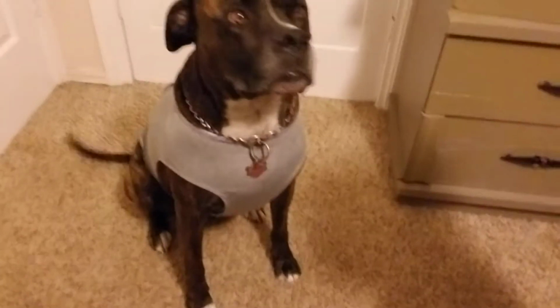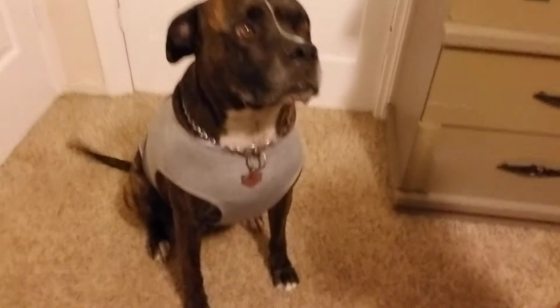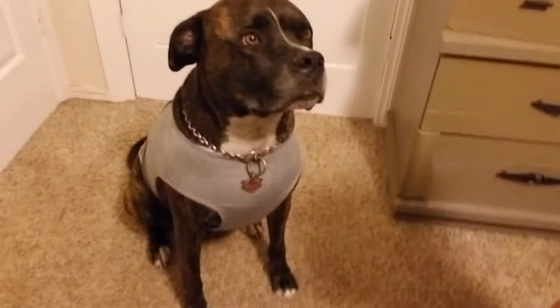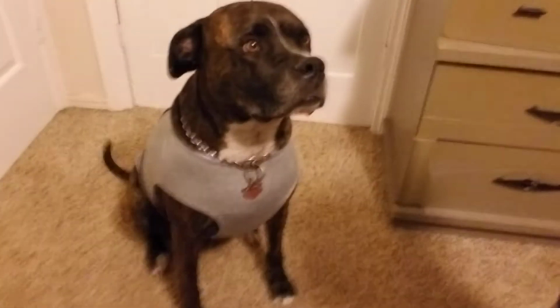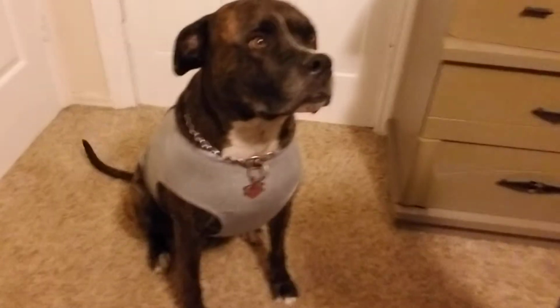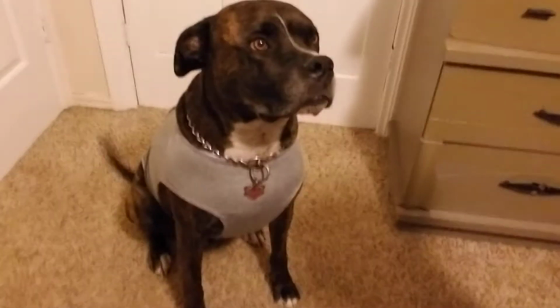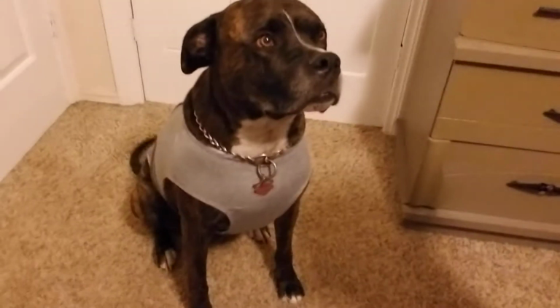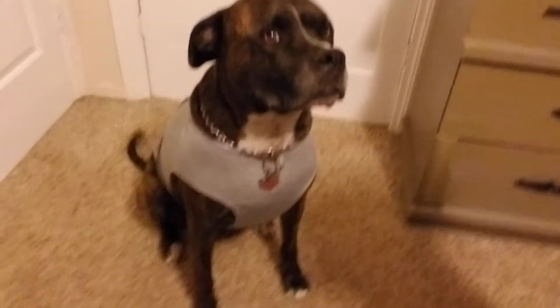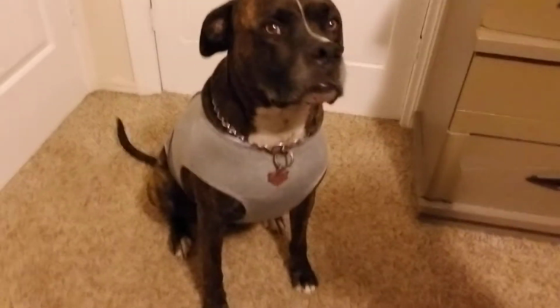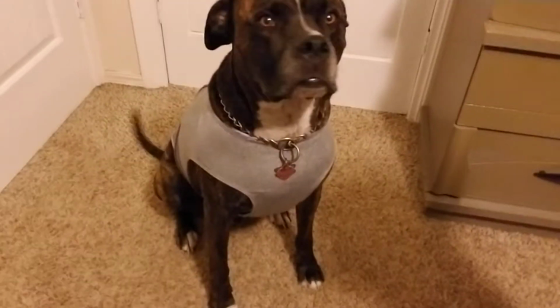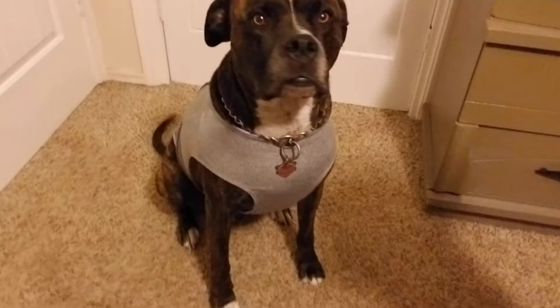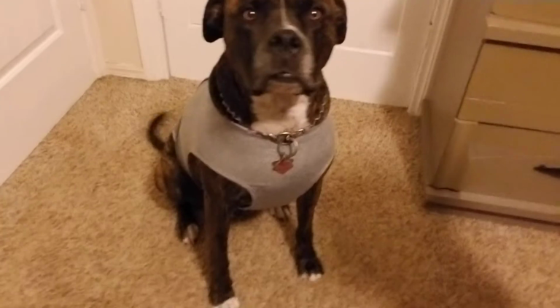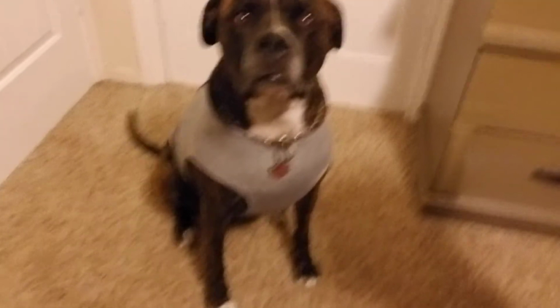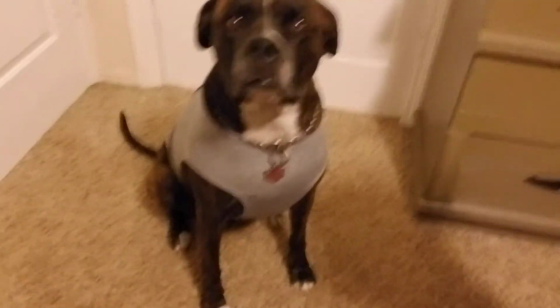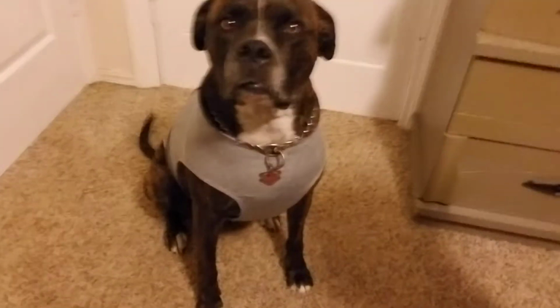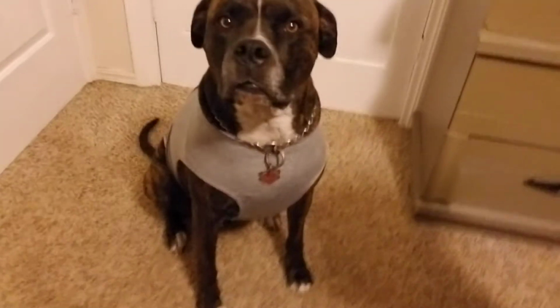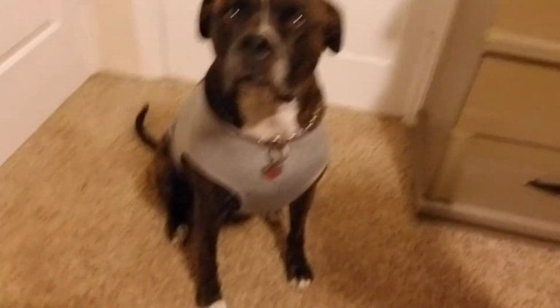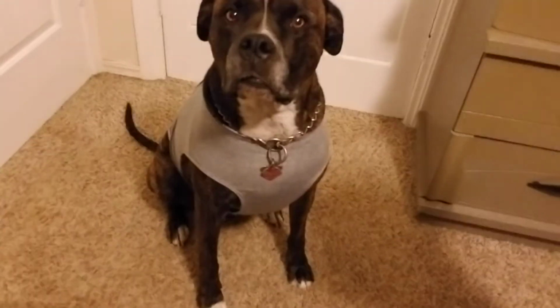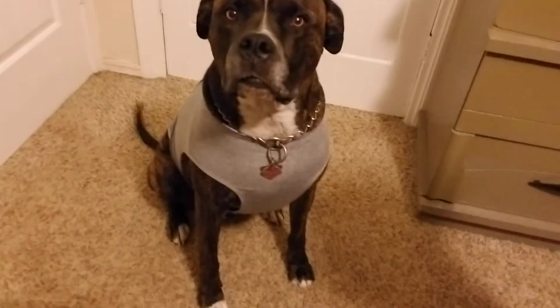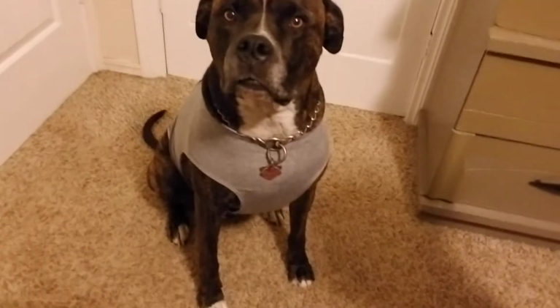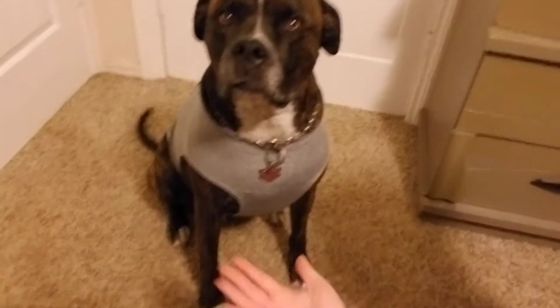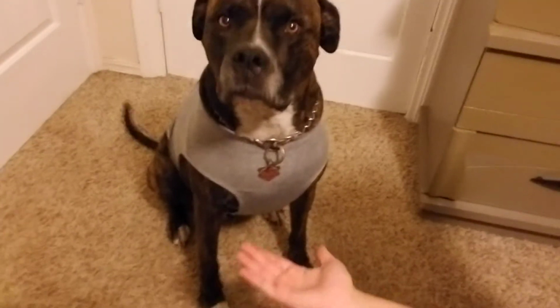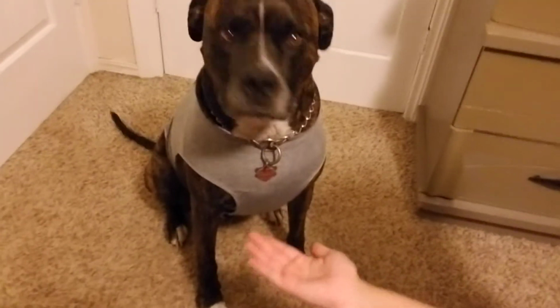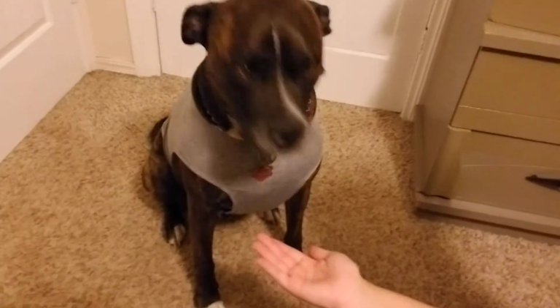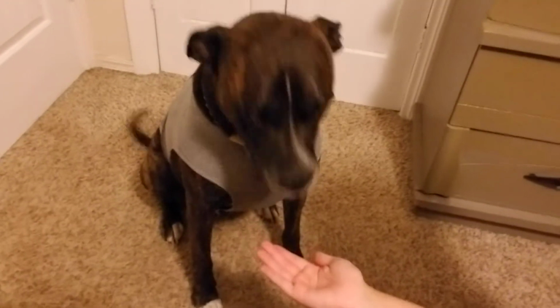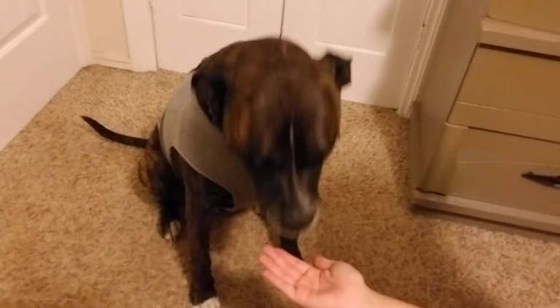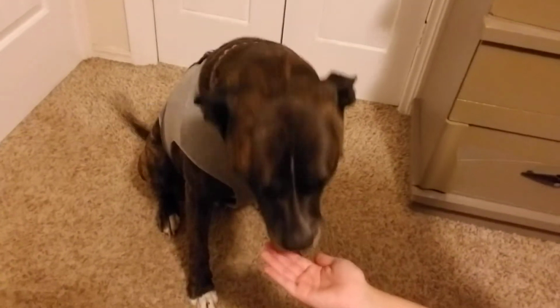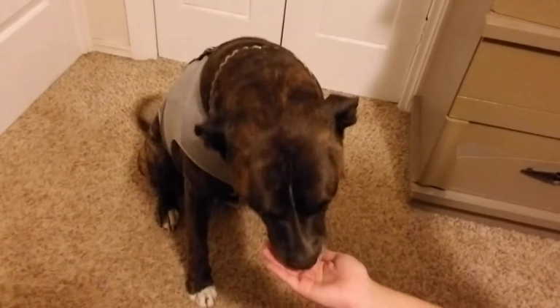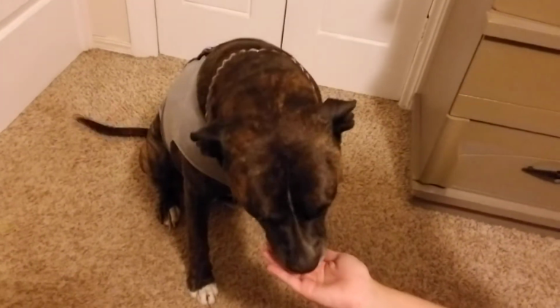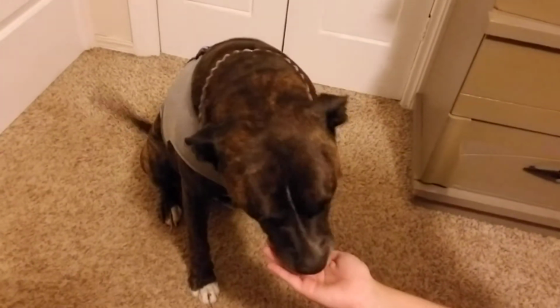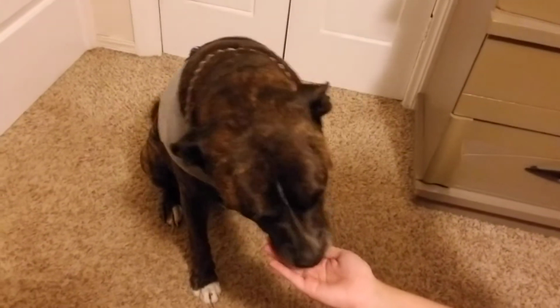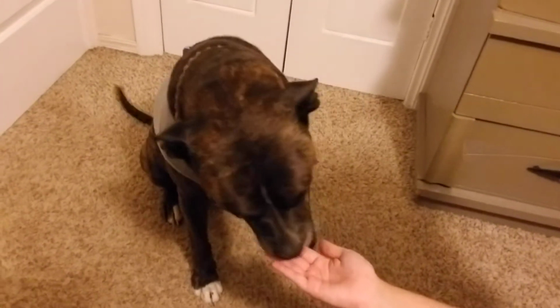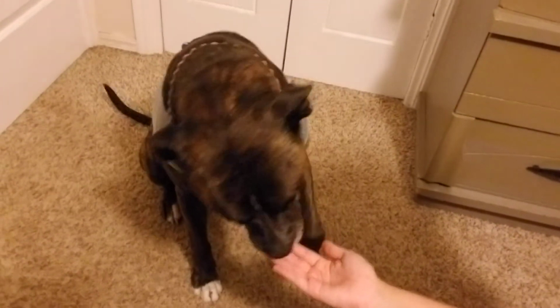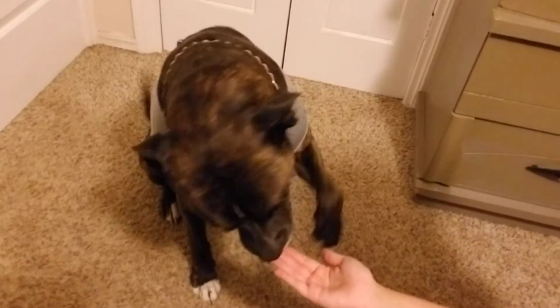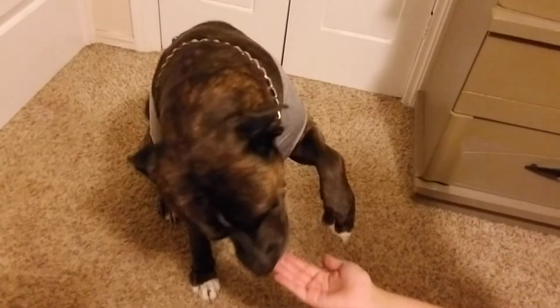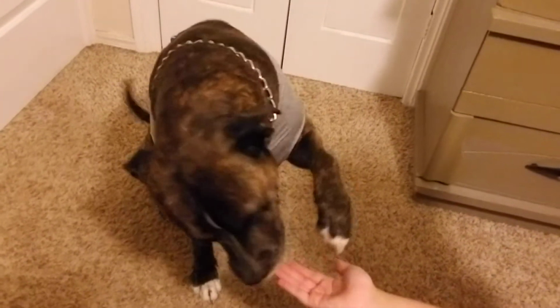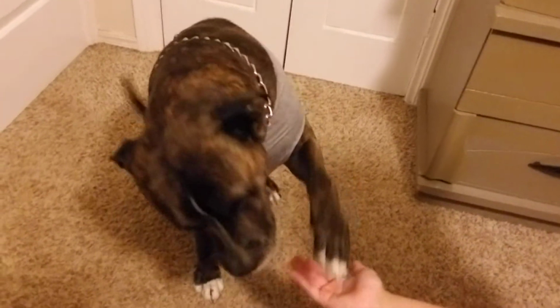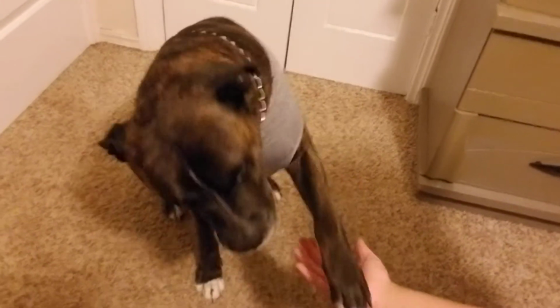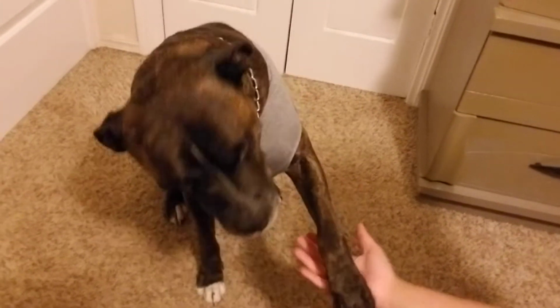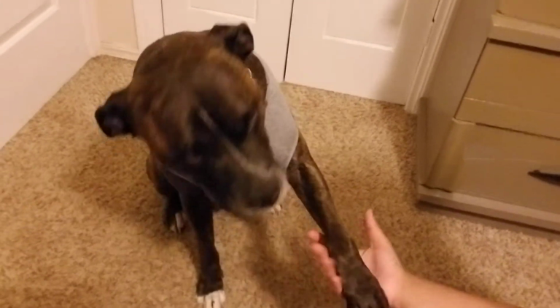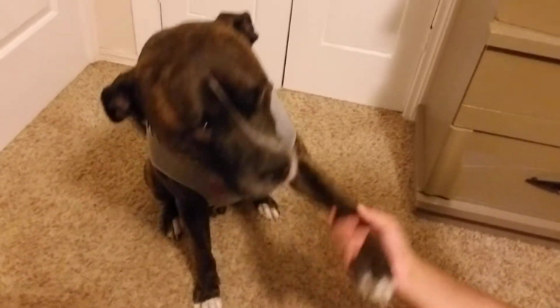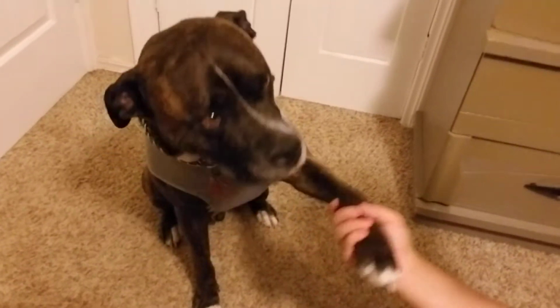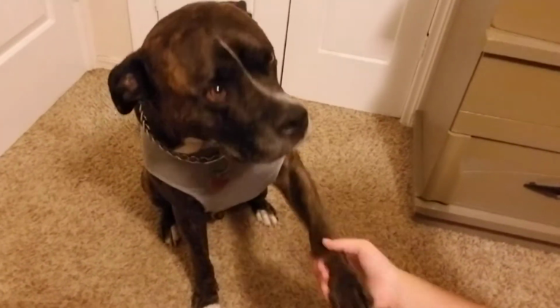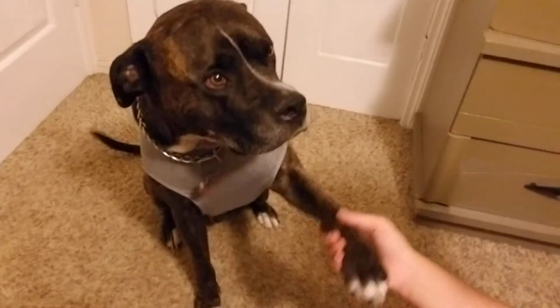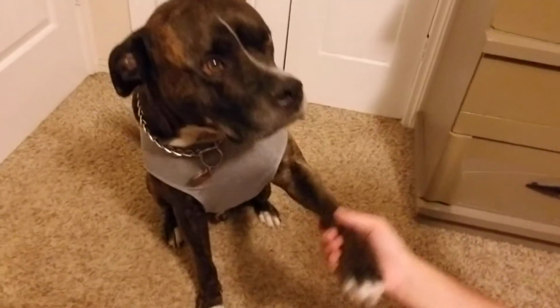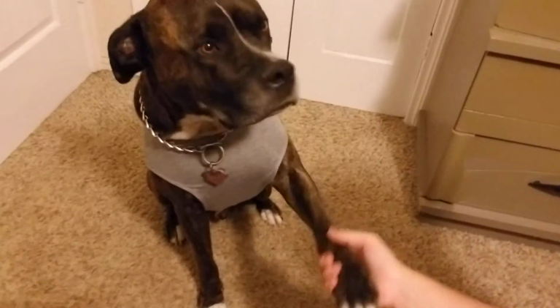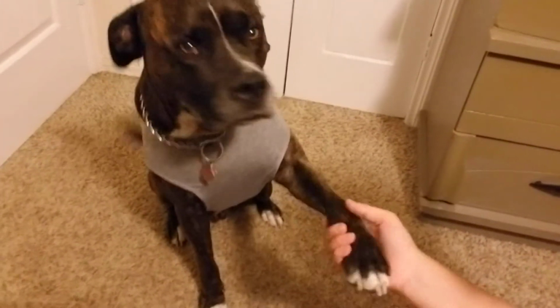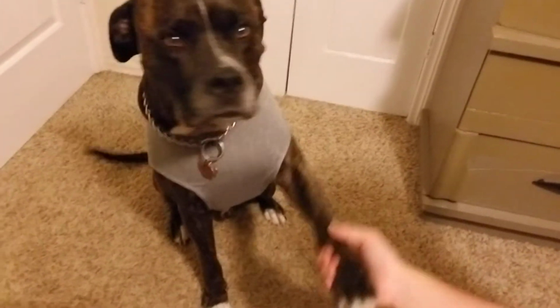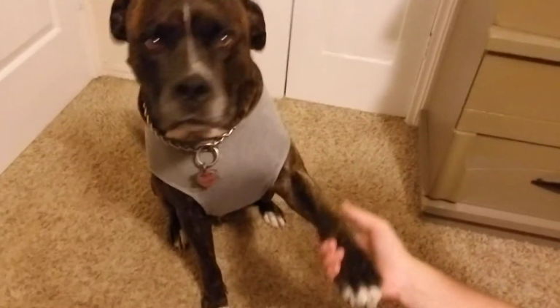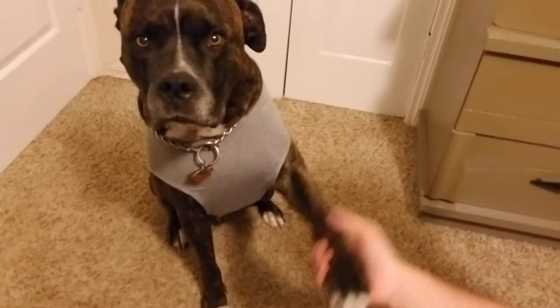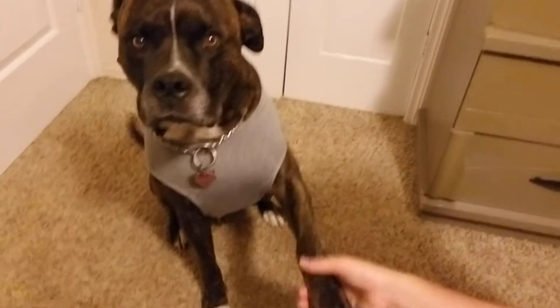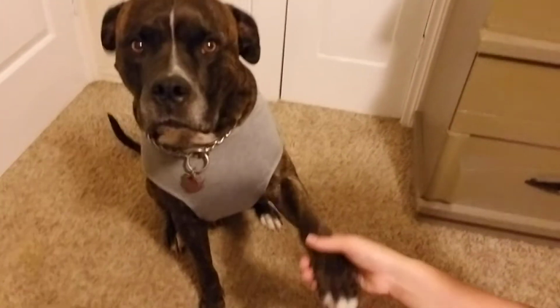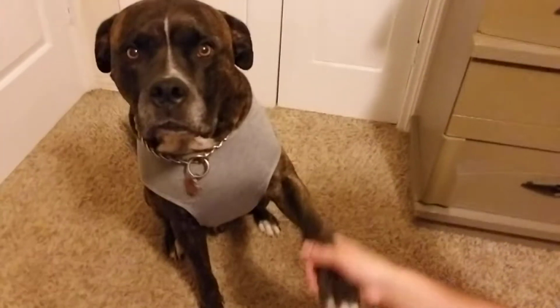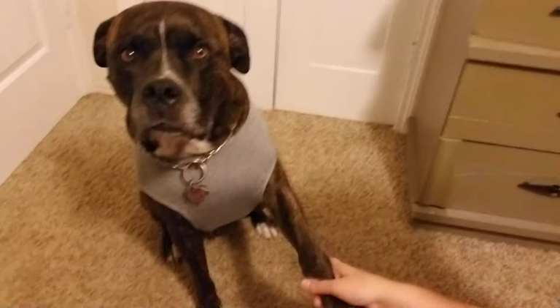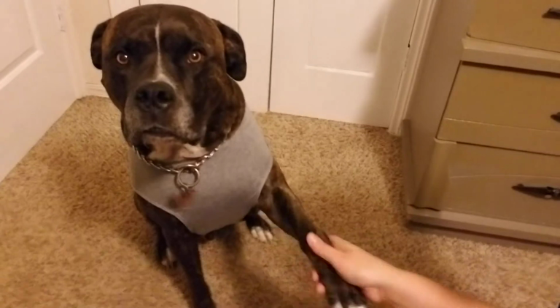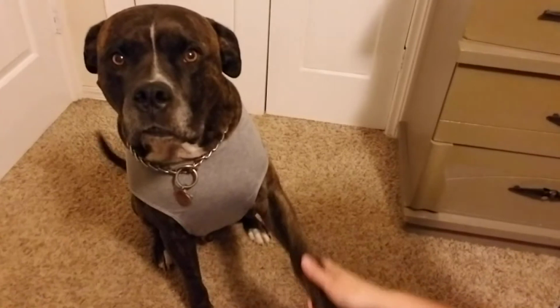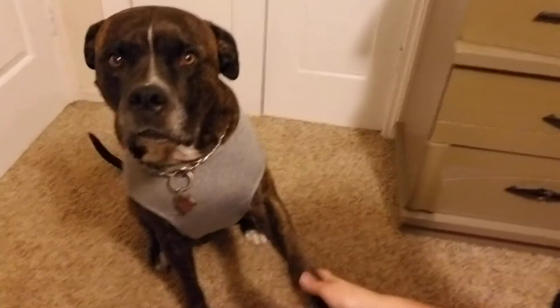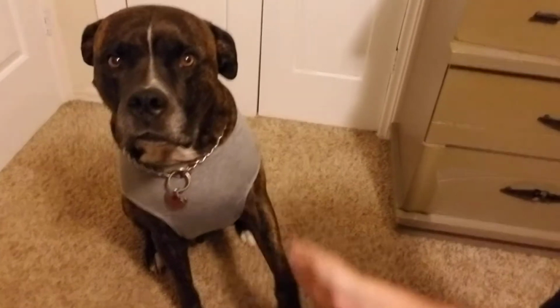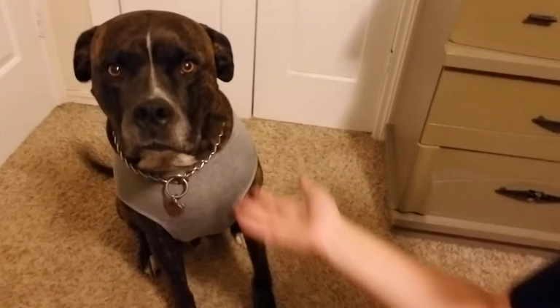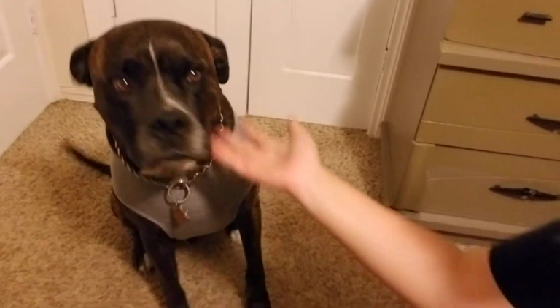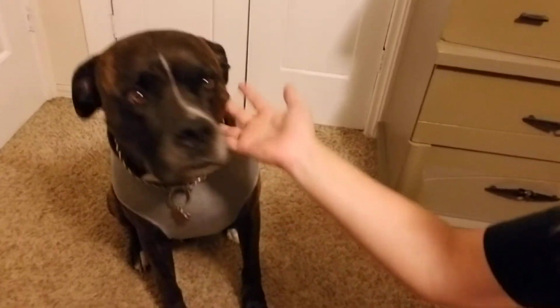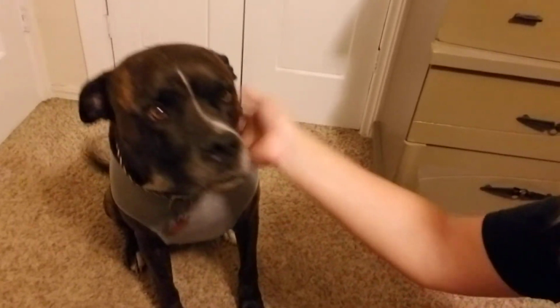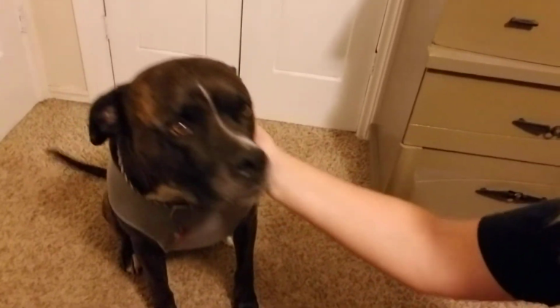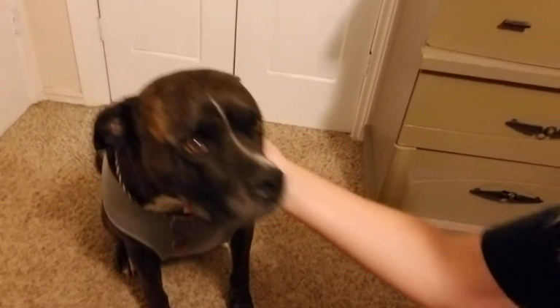He seems to have full mobility, so it's not too snug. Can I have a paw? Good boy. He's a good boy.